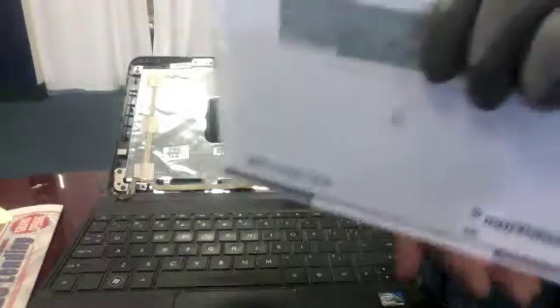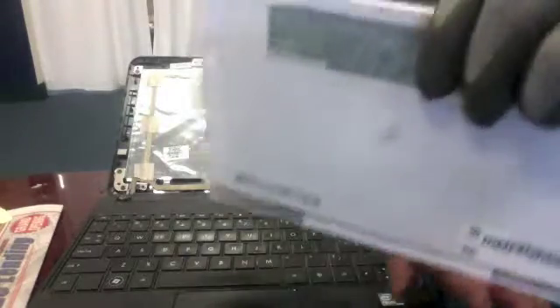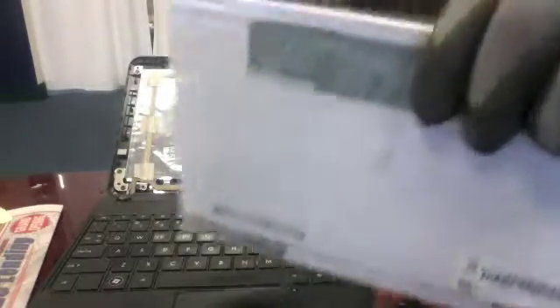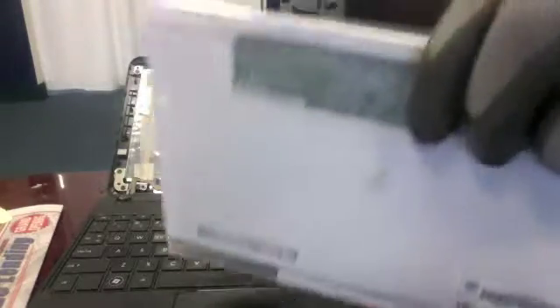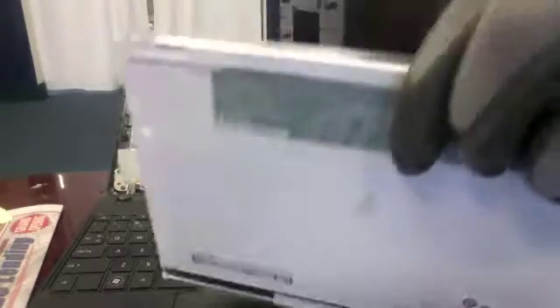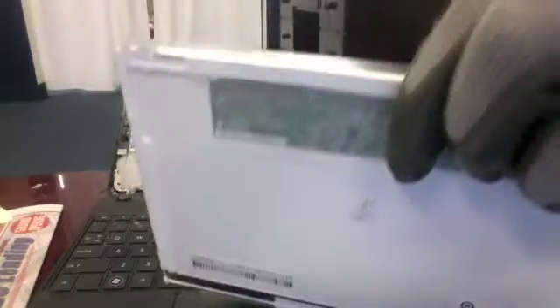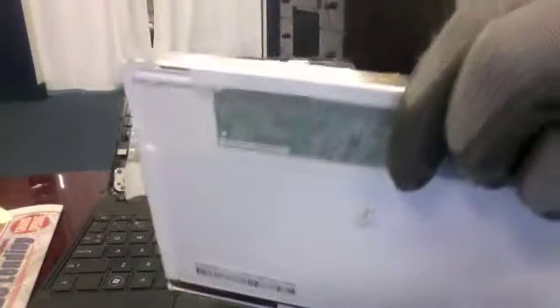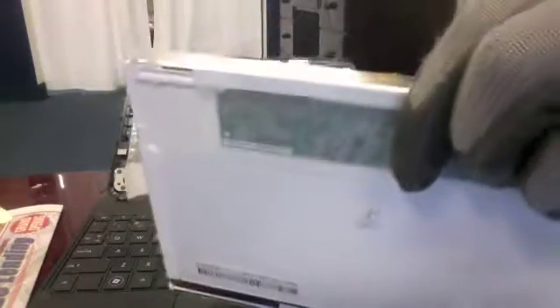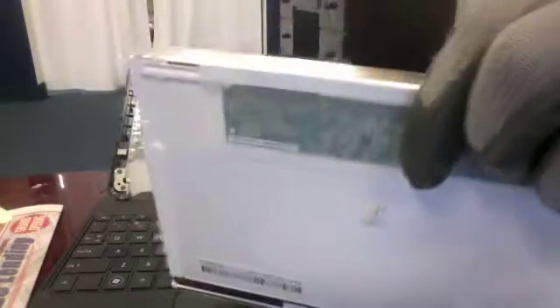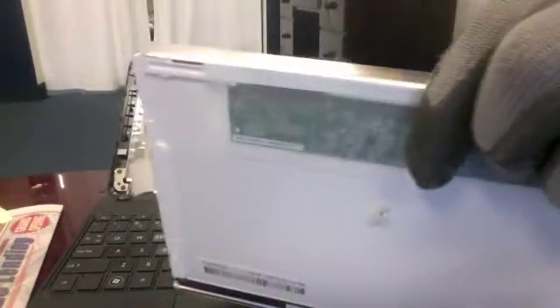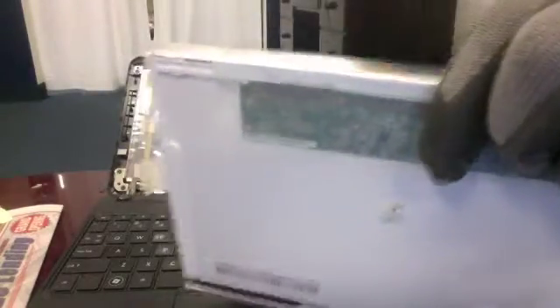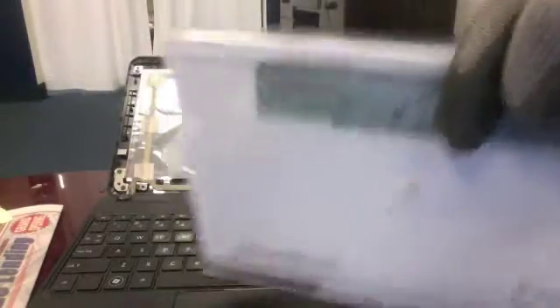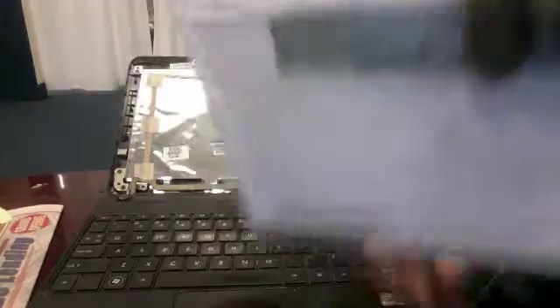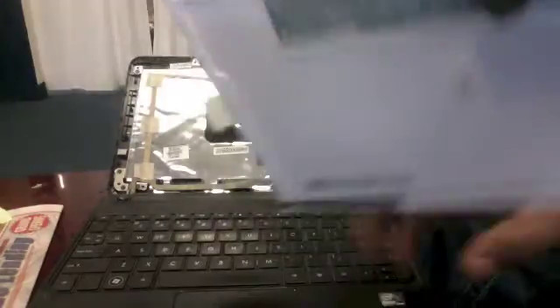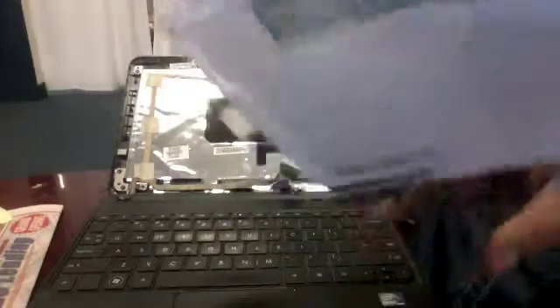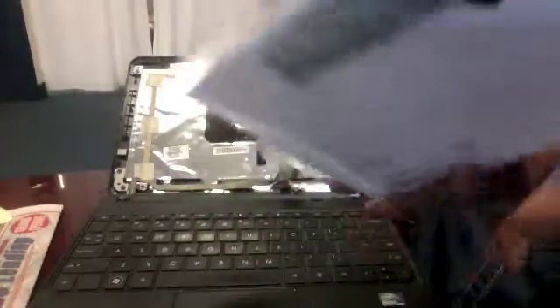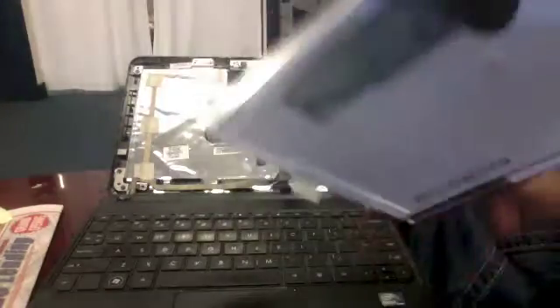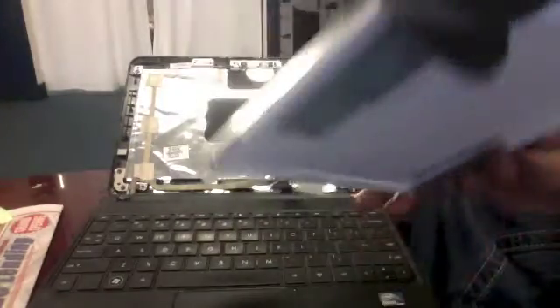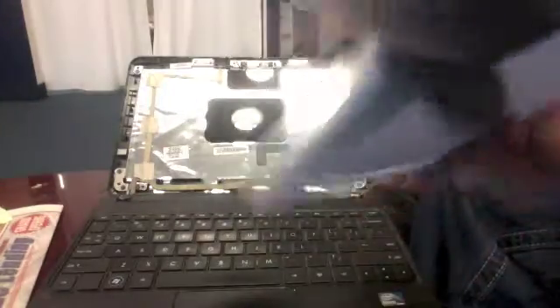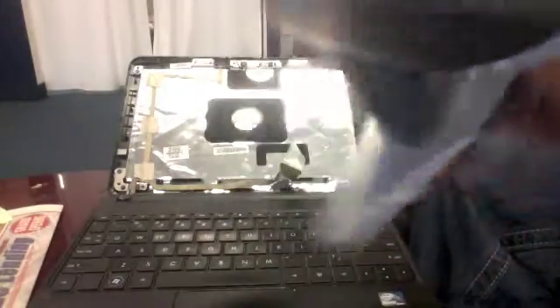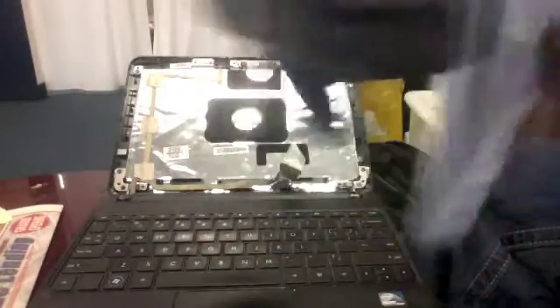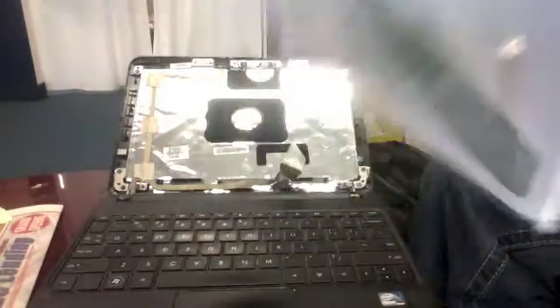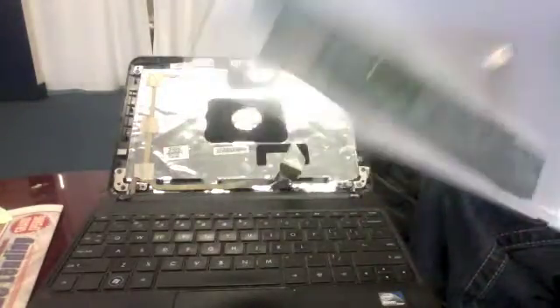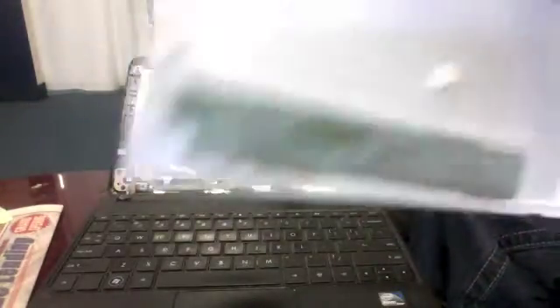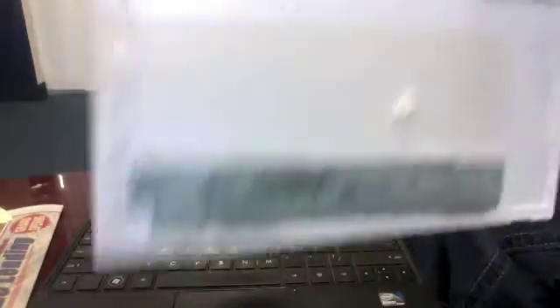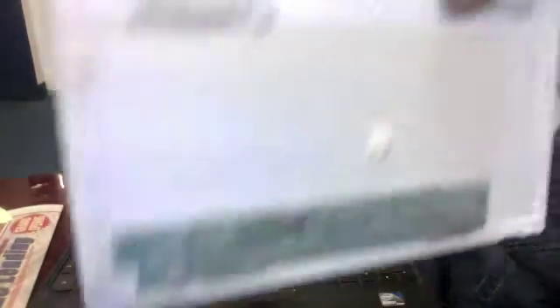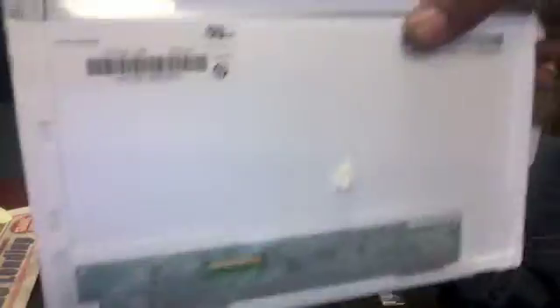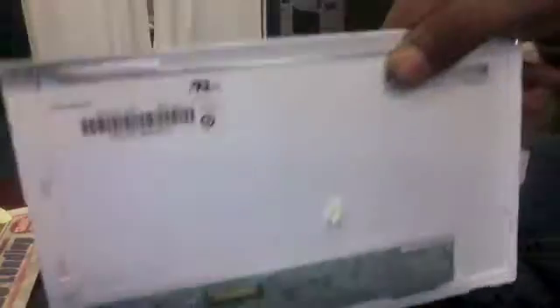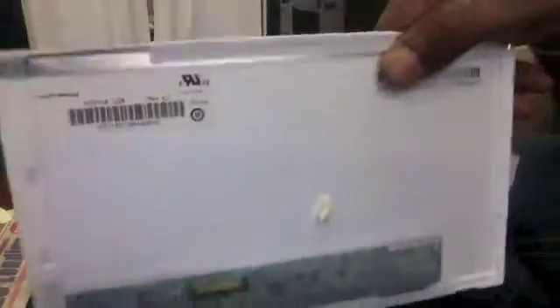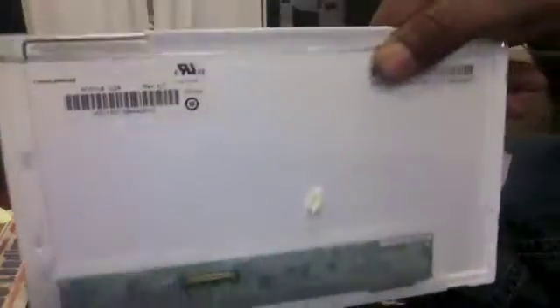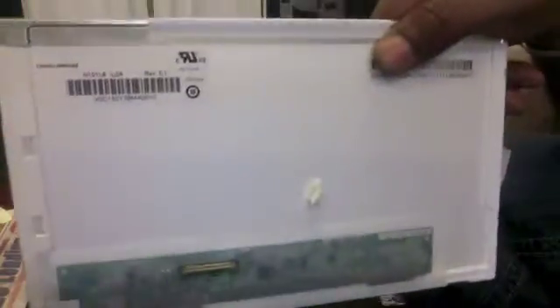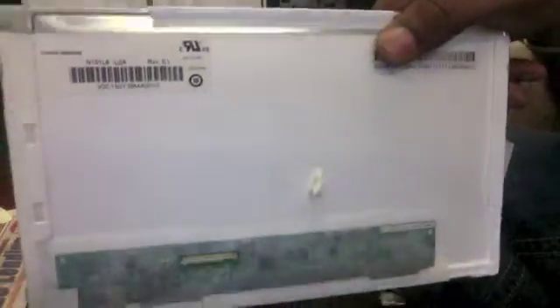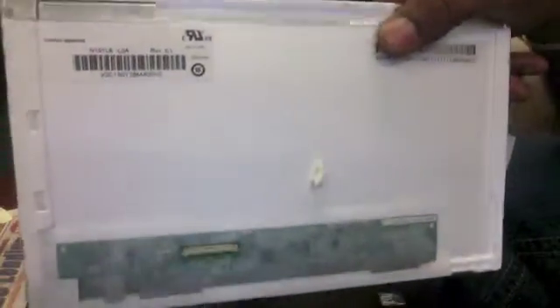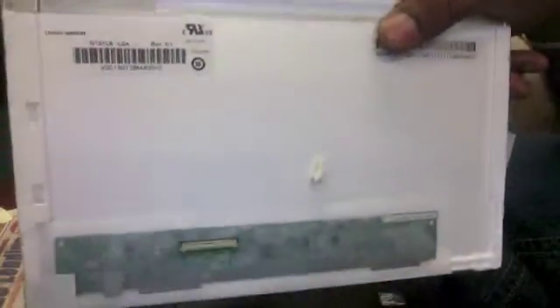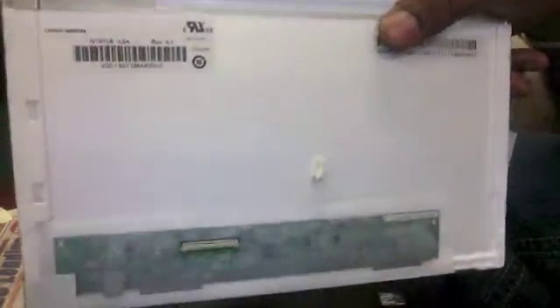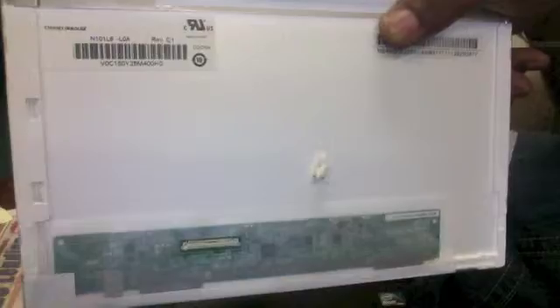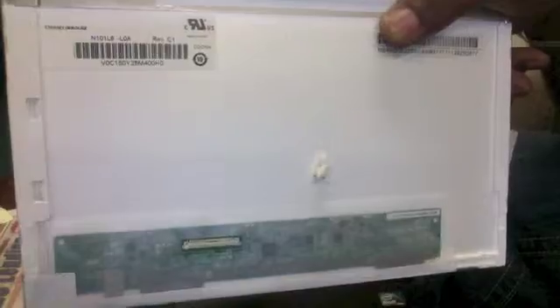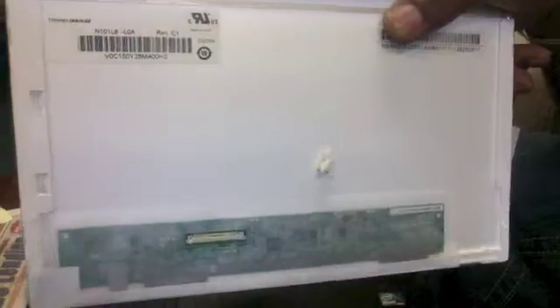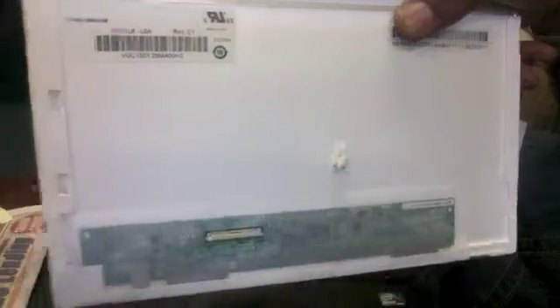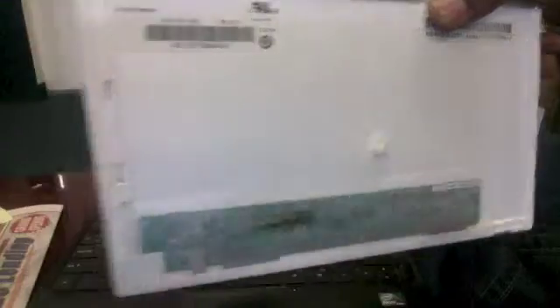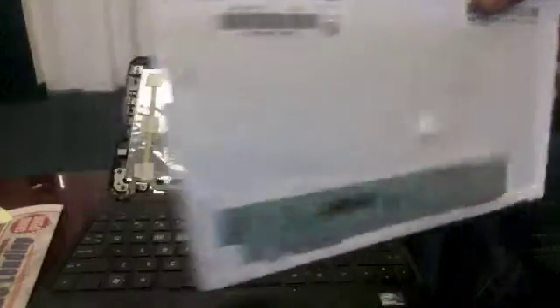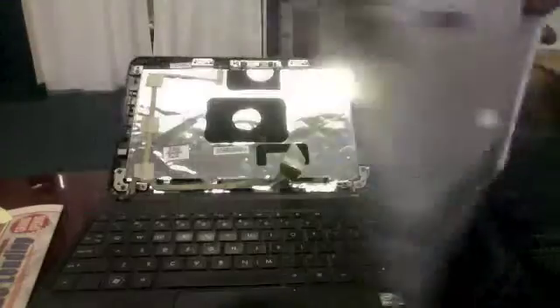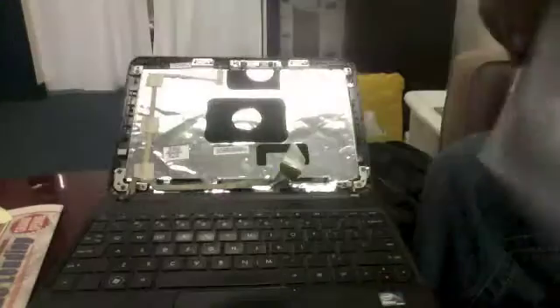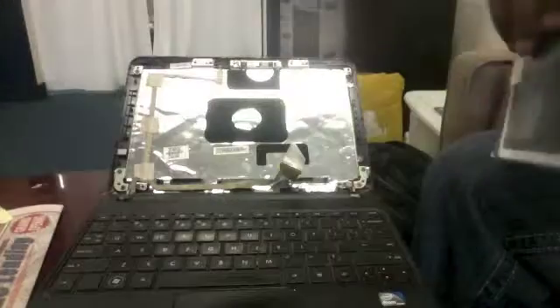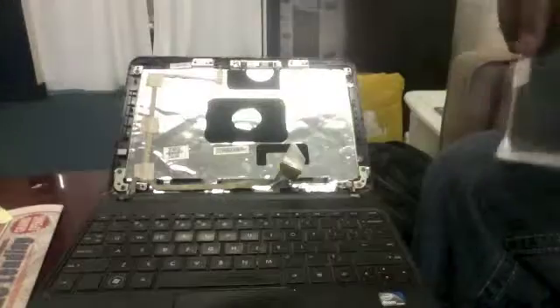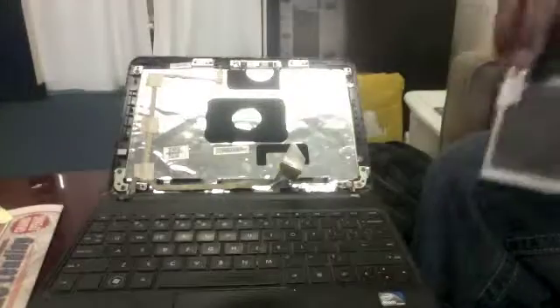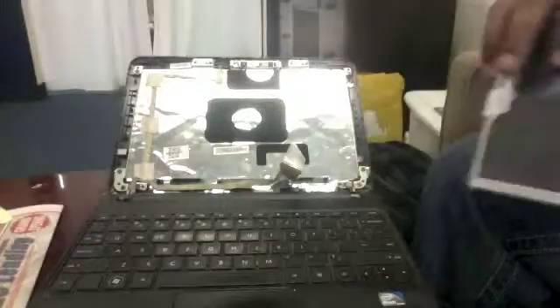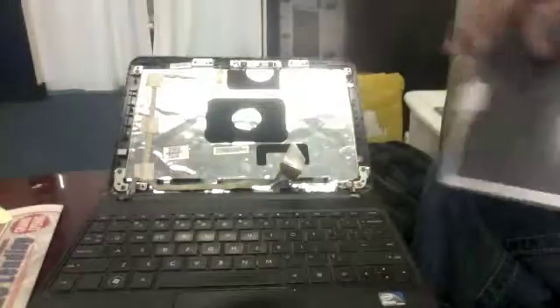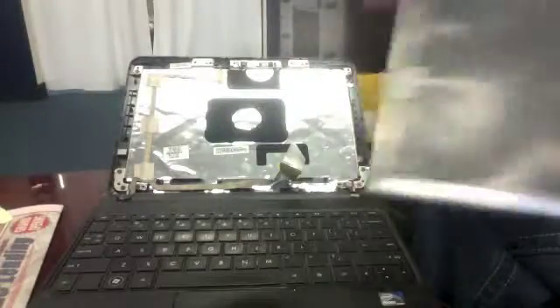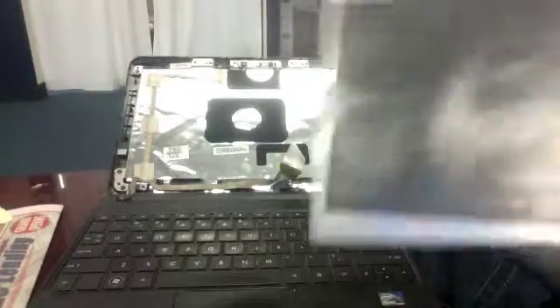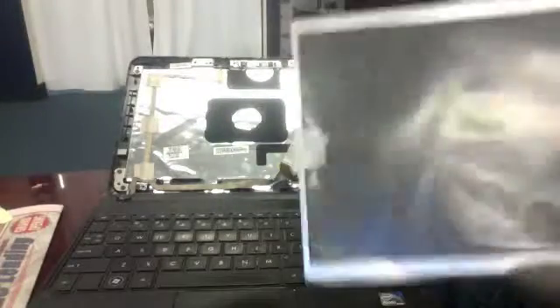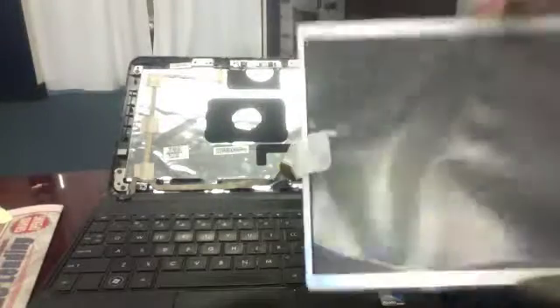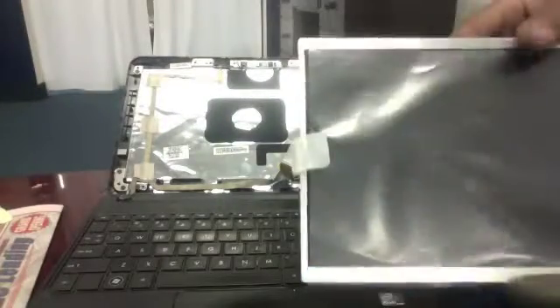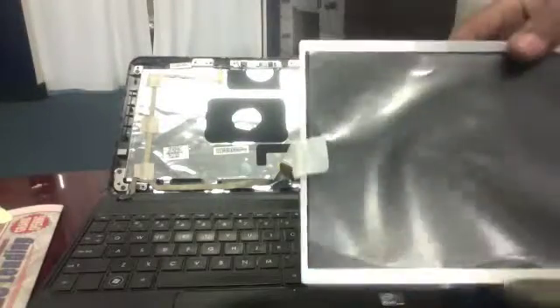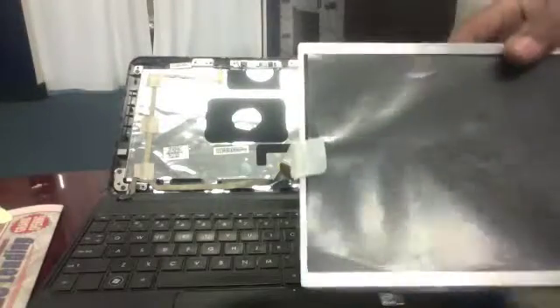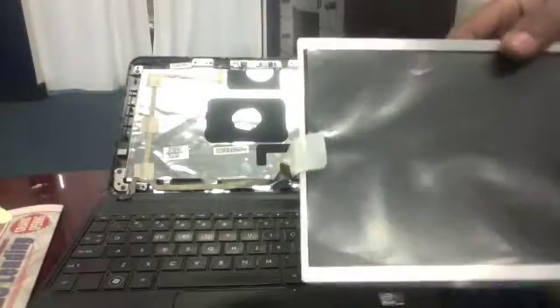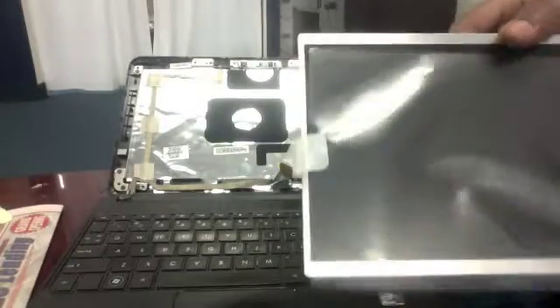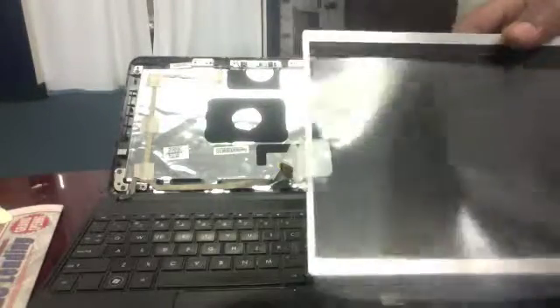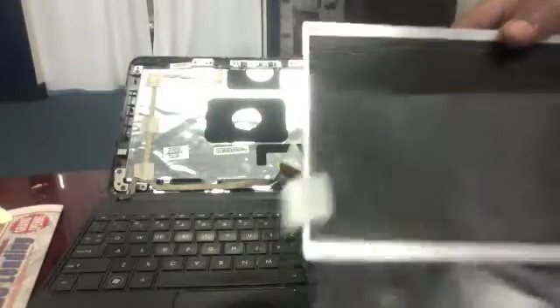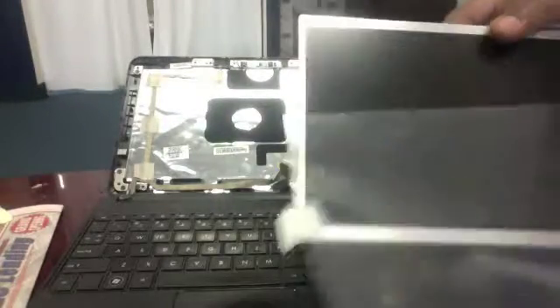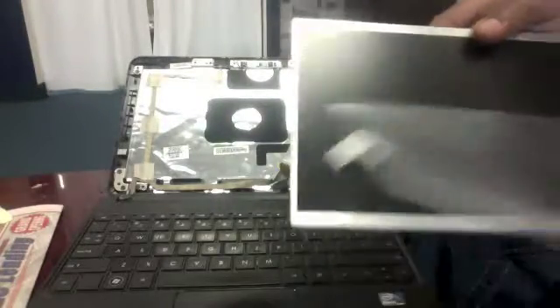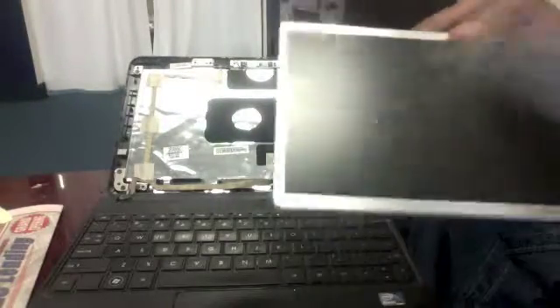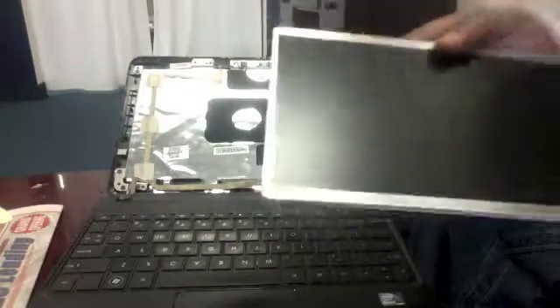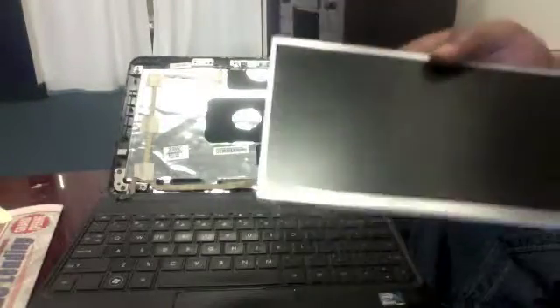Once you have removed the old LCD, you can now place the new LCD into position and begin to reassemble the laptop.